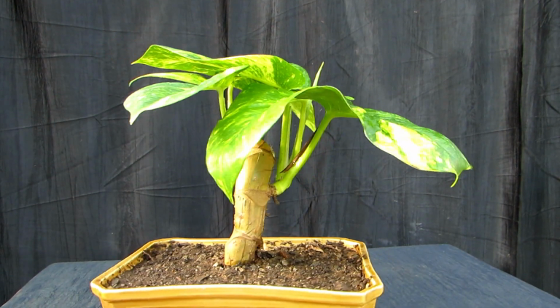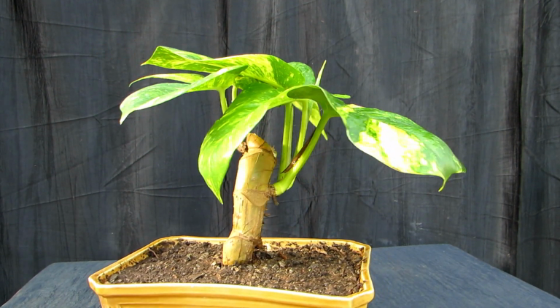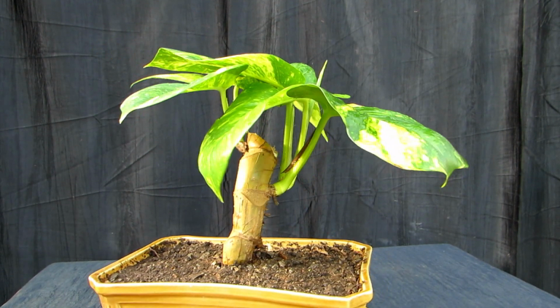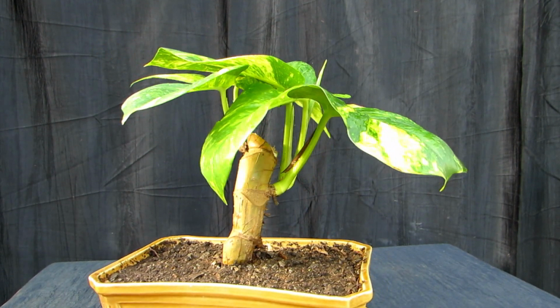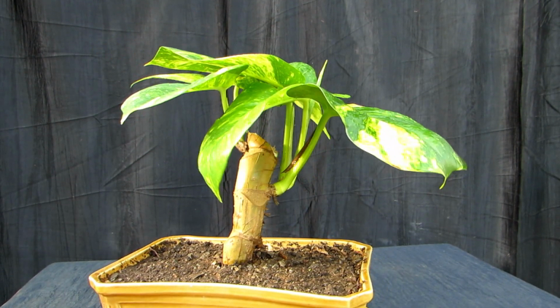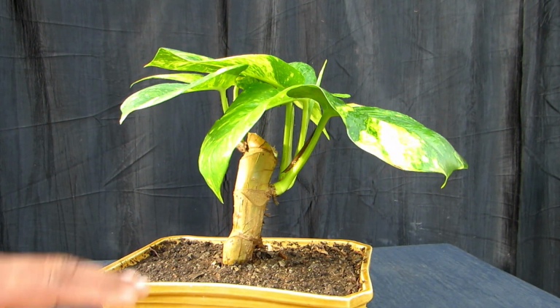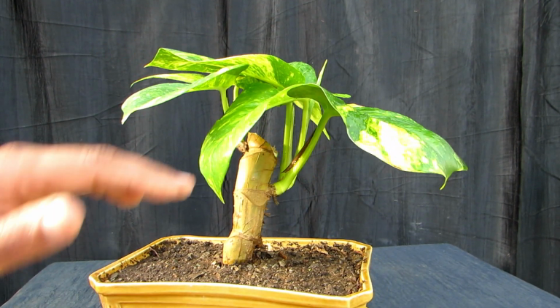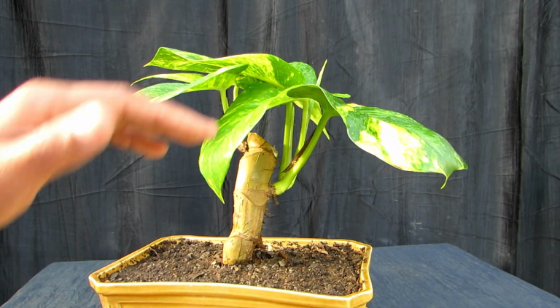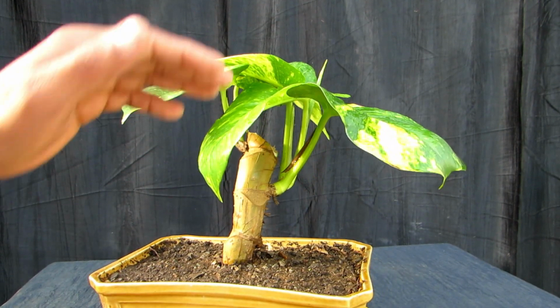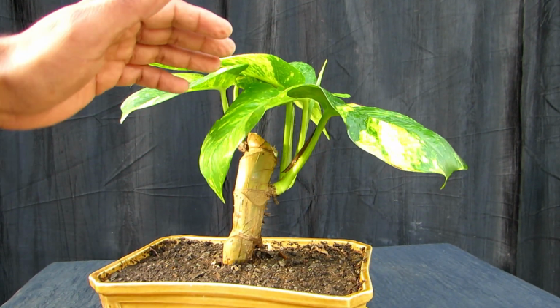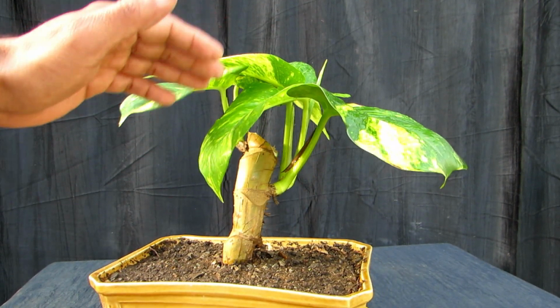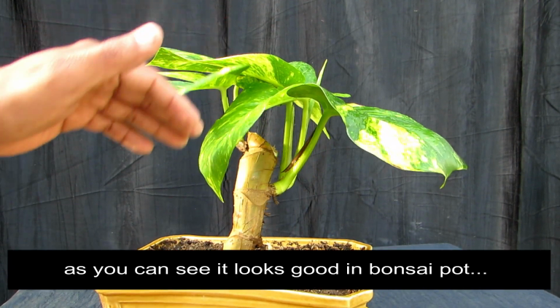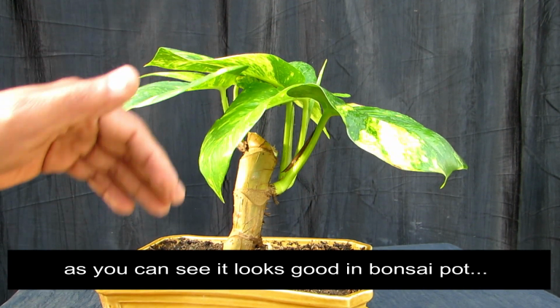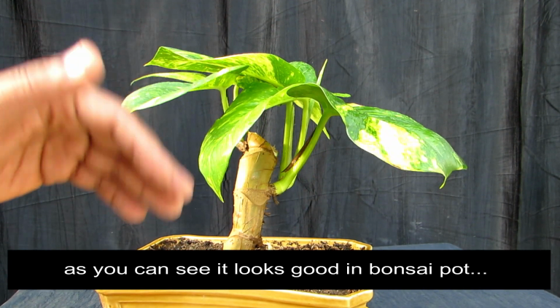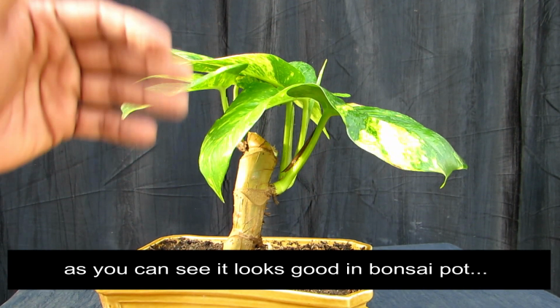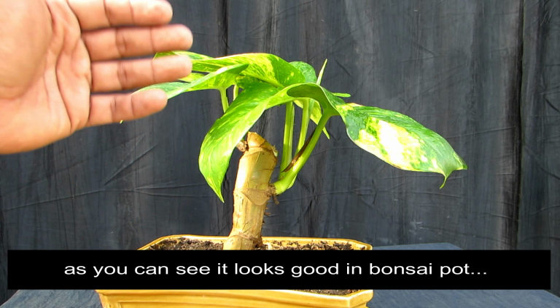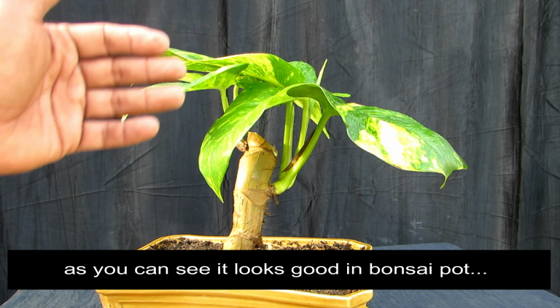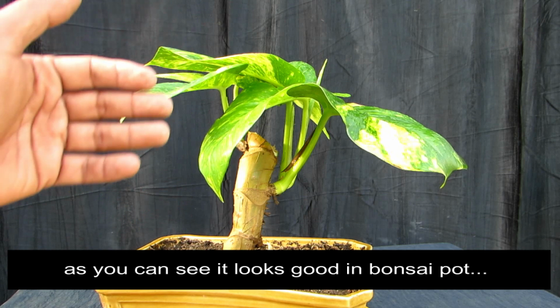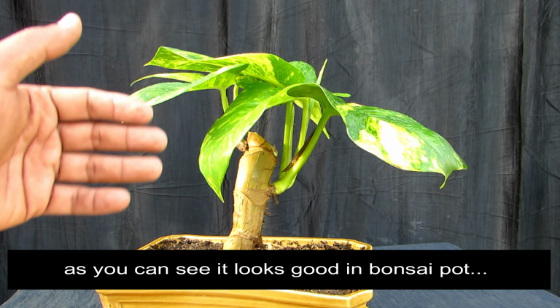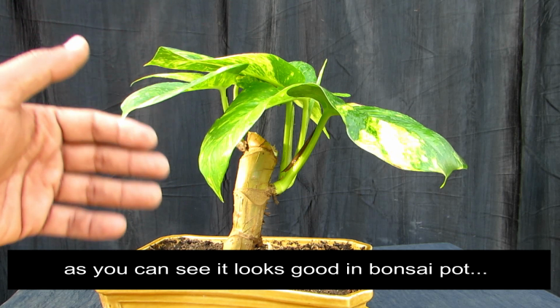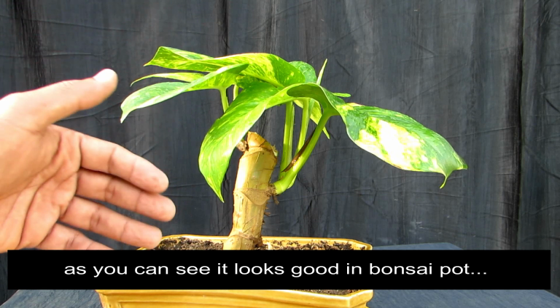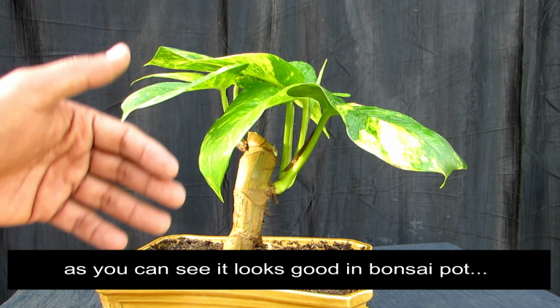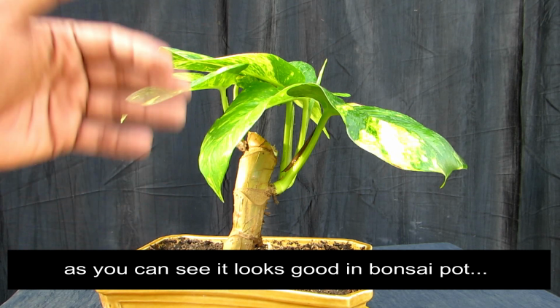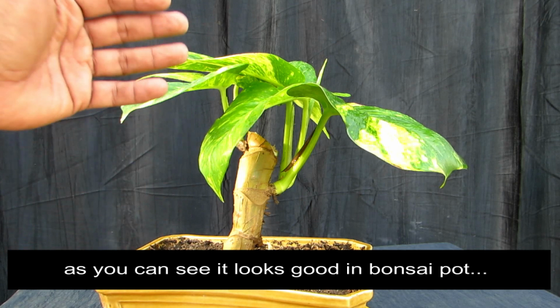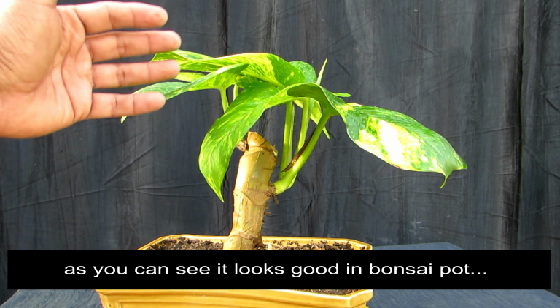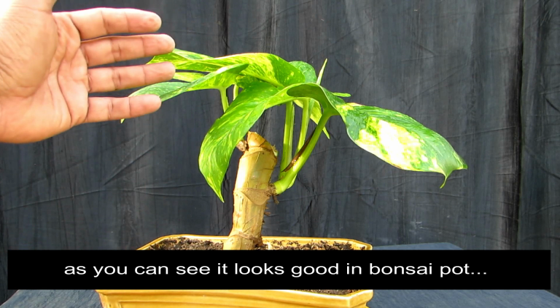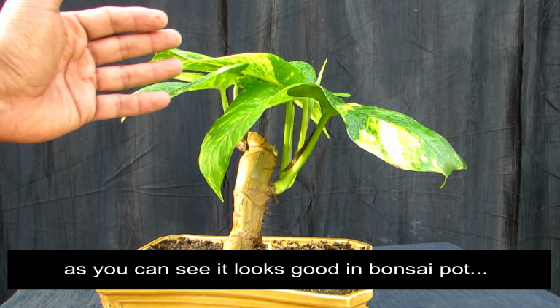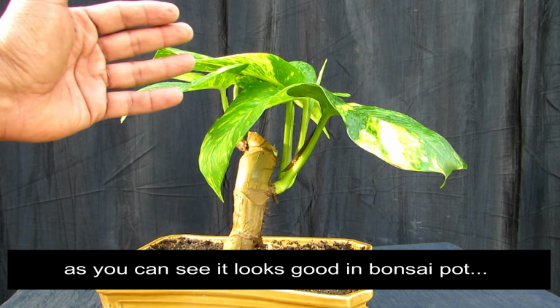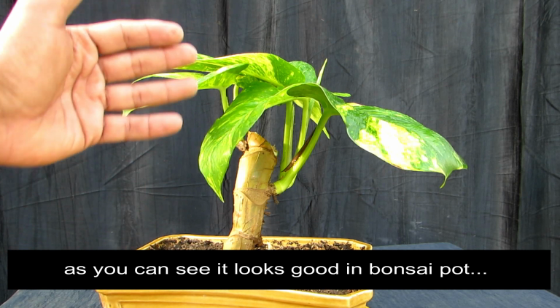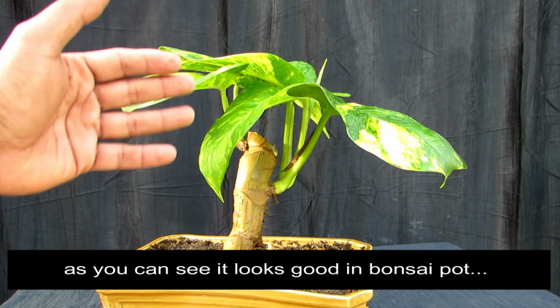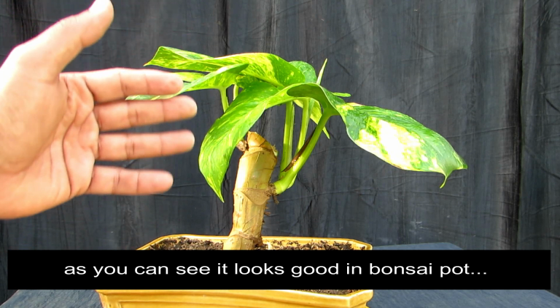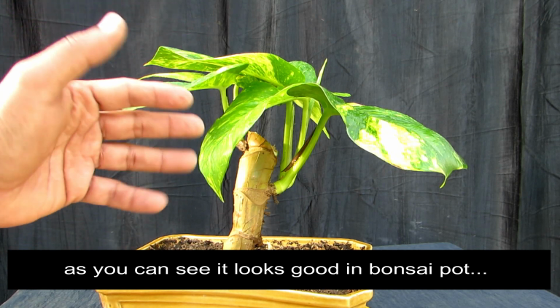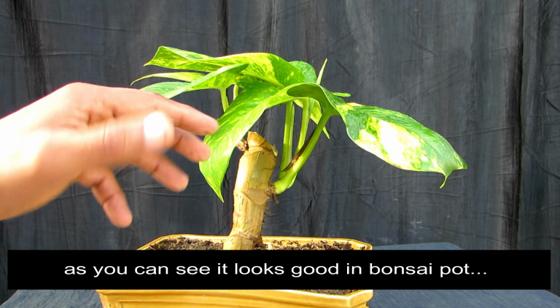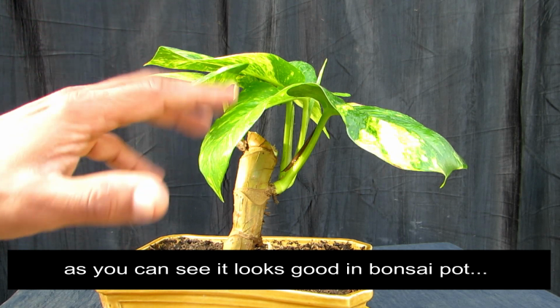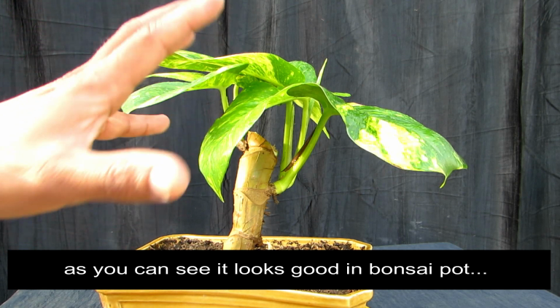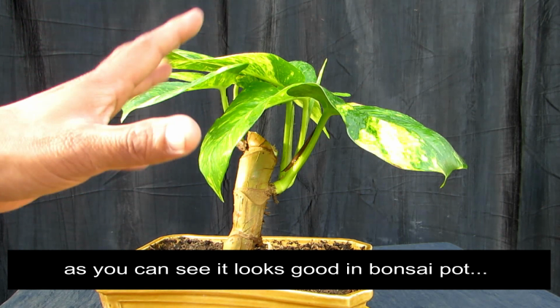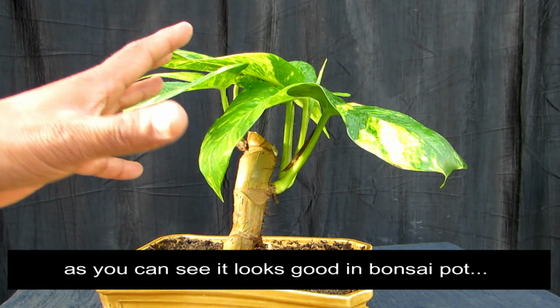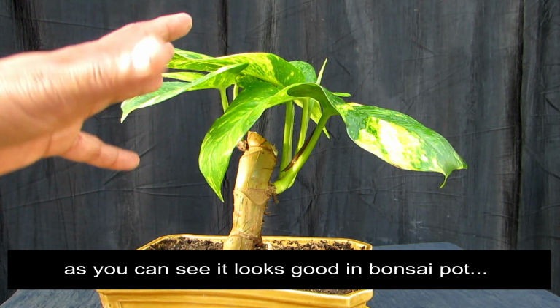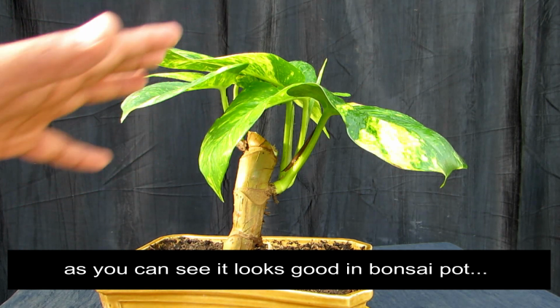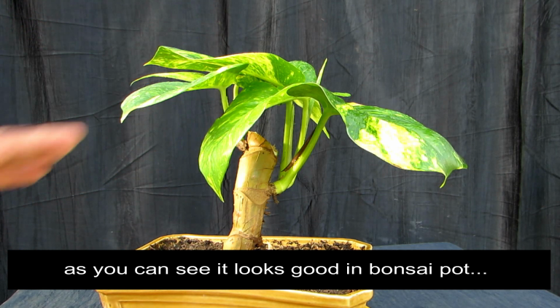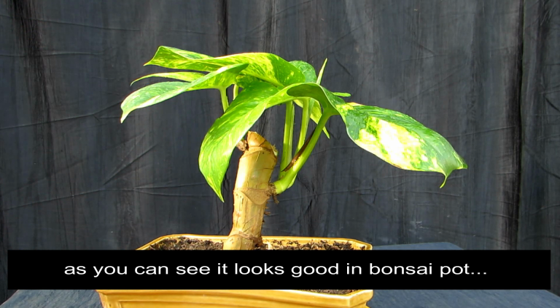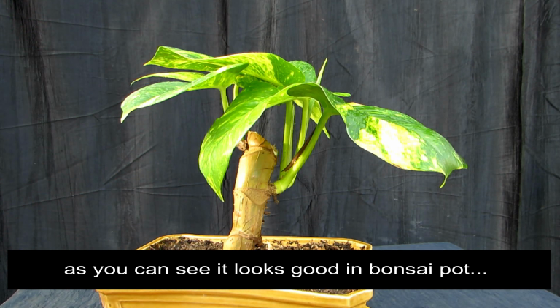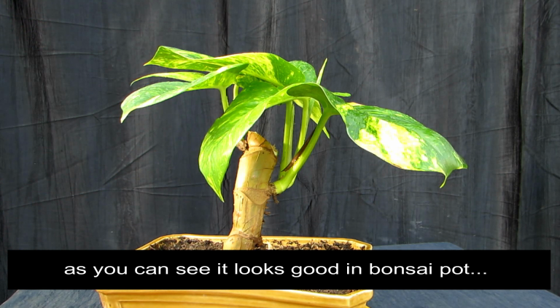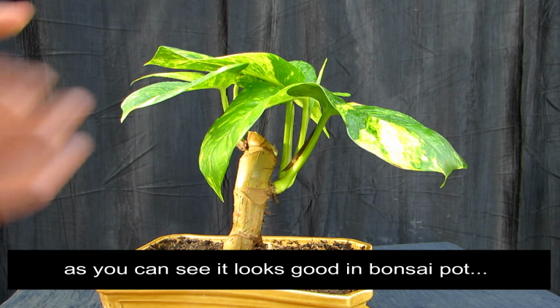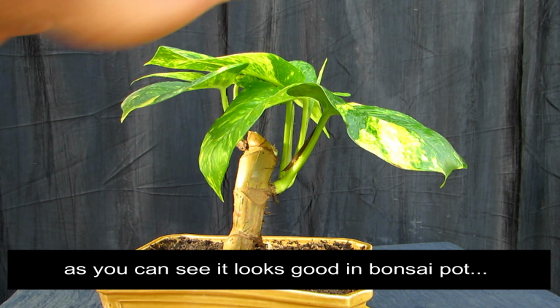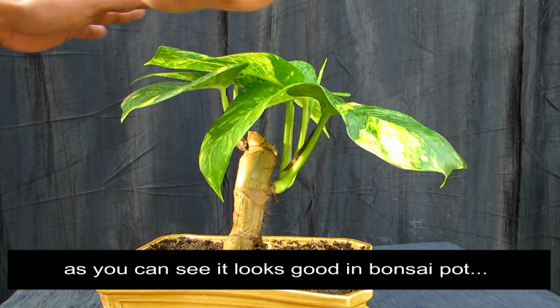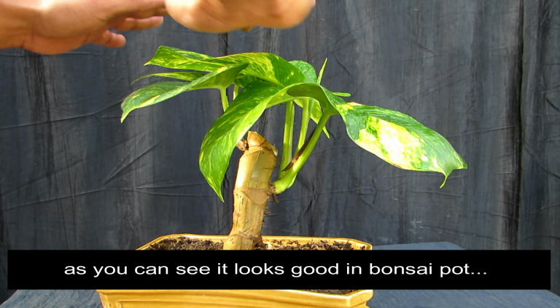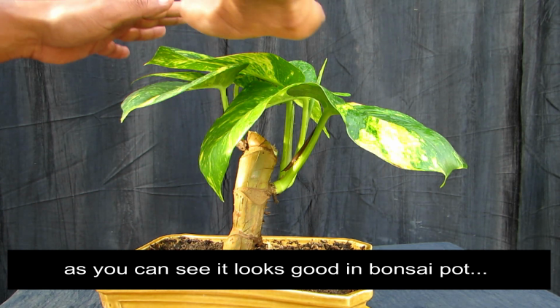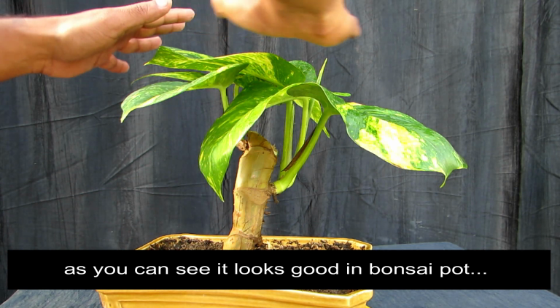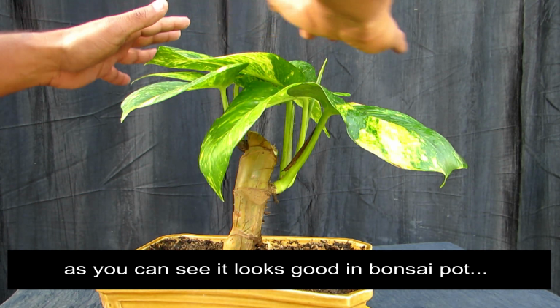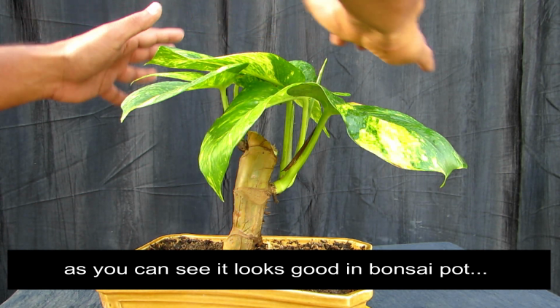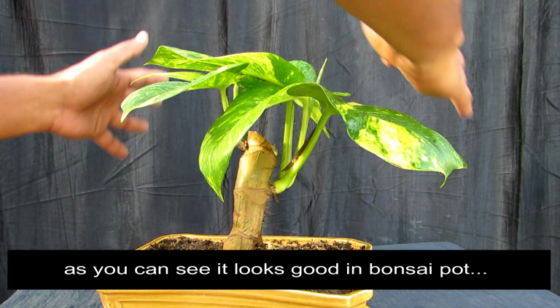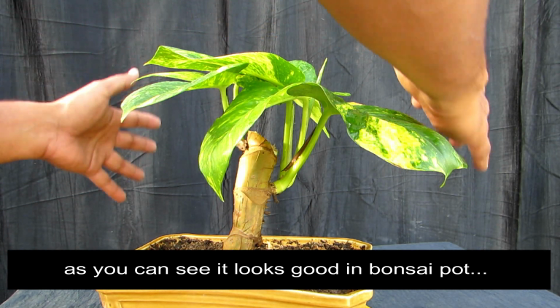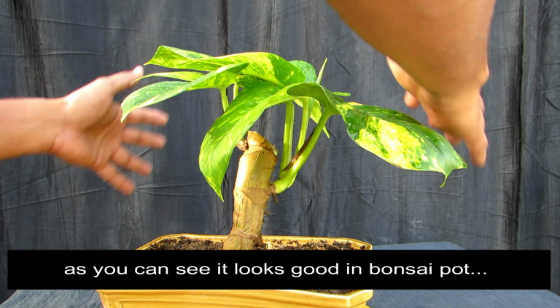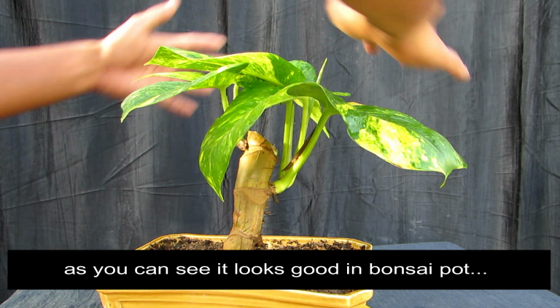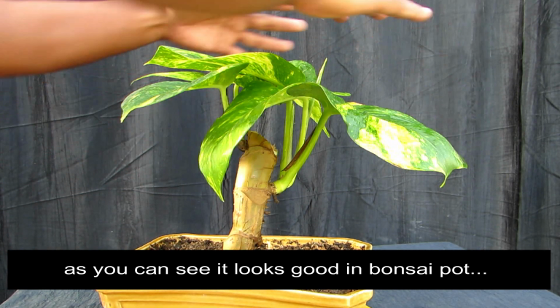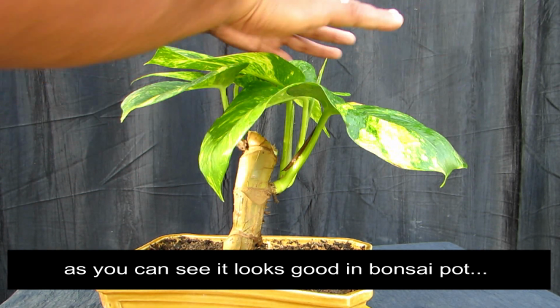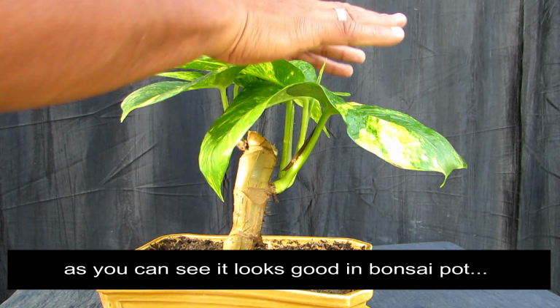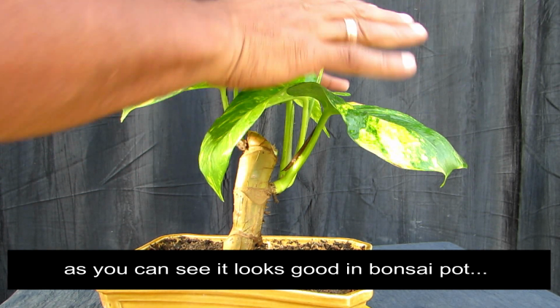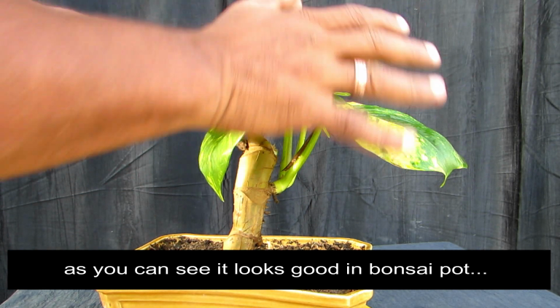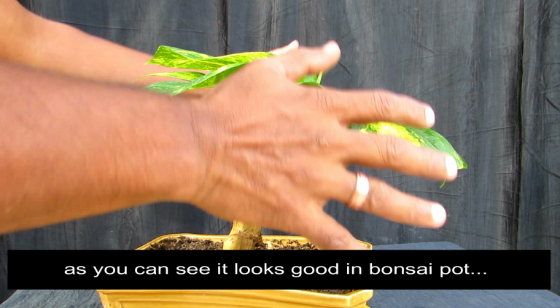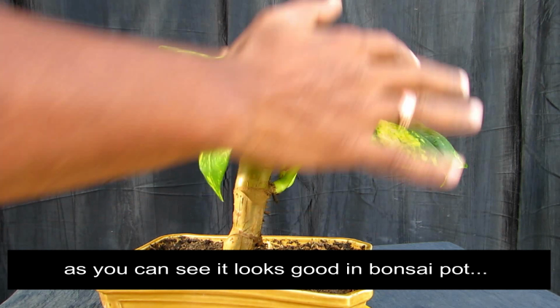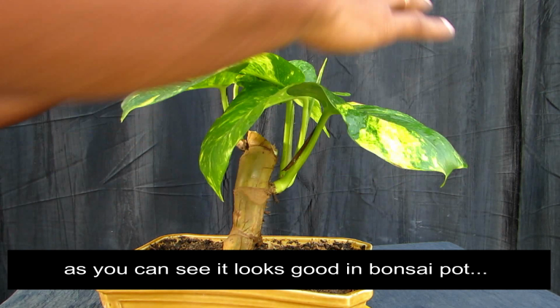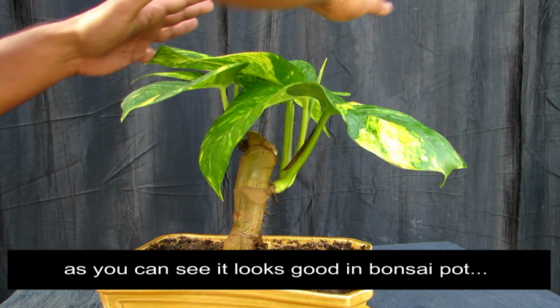Now, if it's growing, we will wire it and give it an umbrella shape.